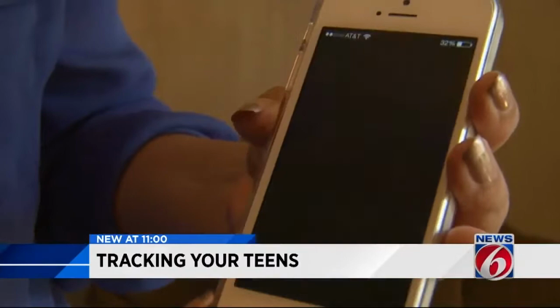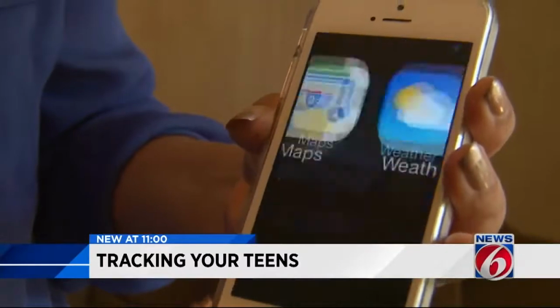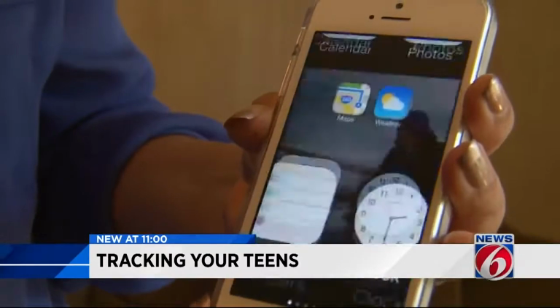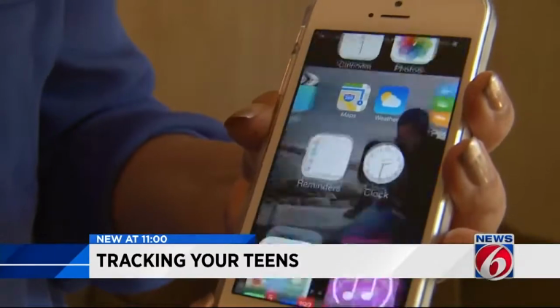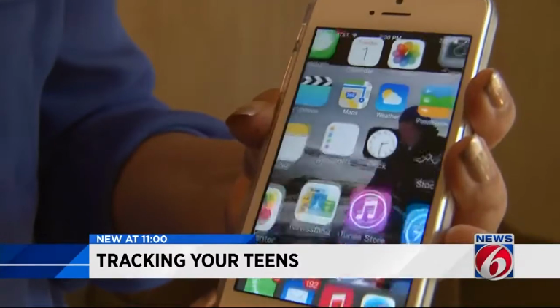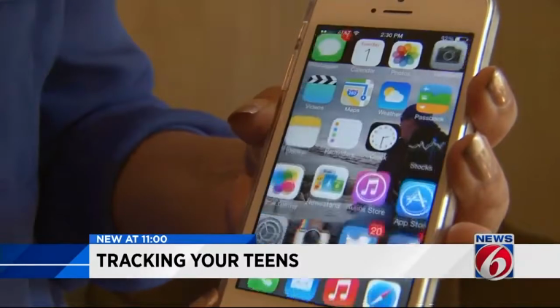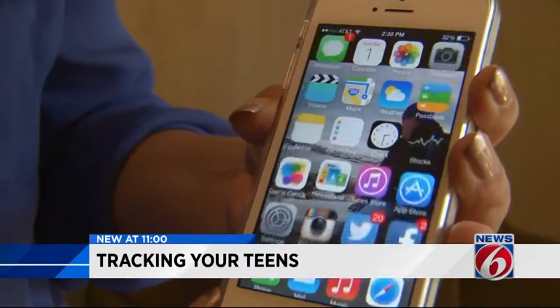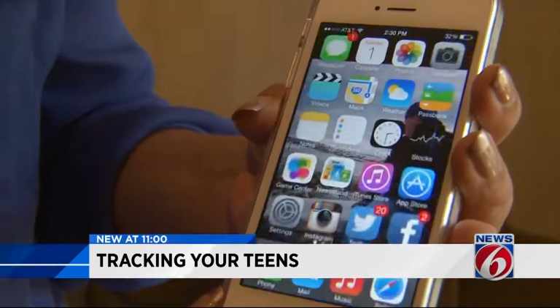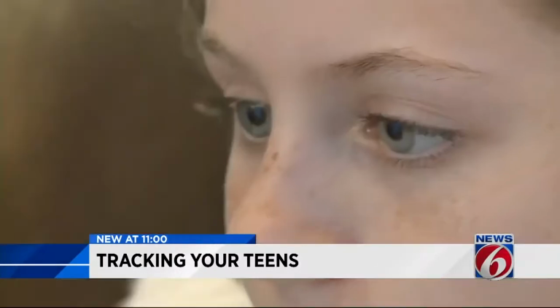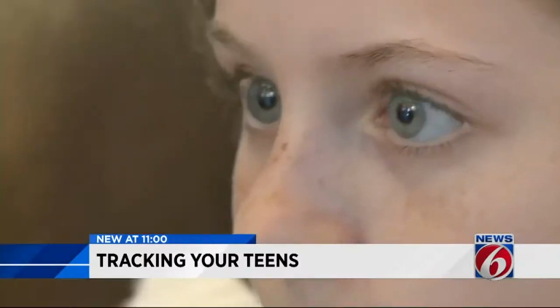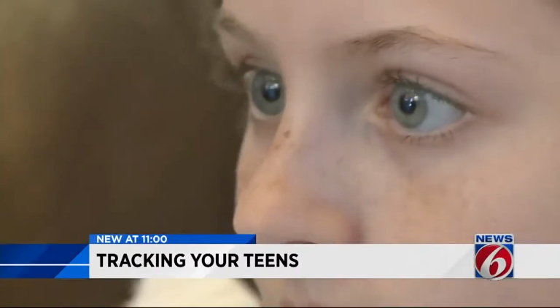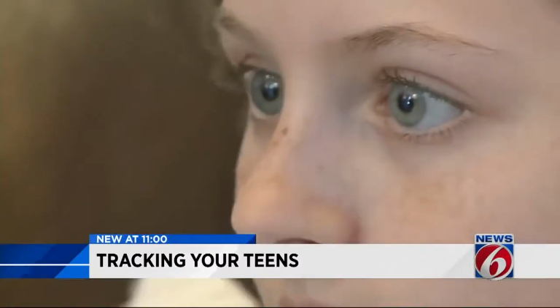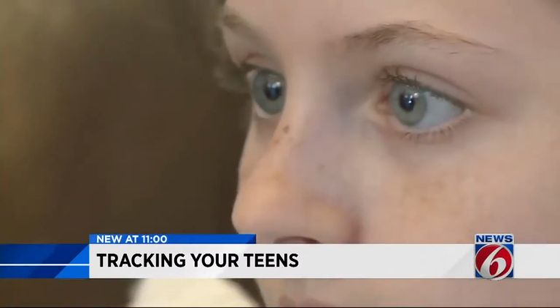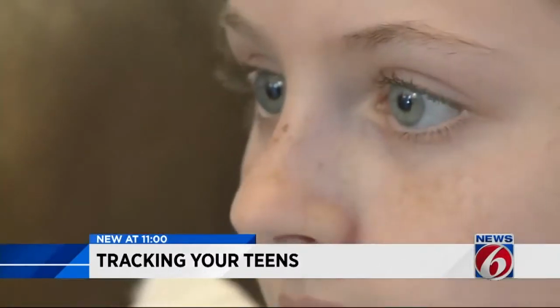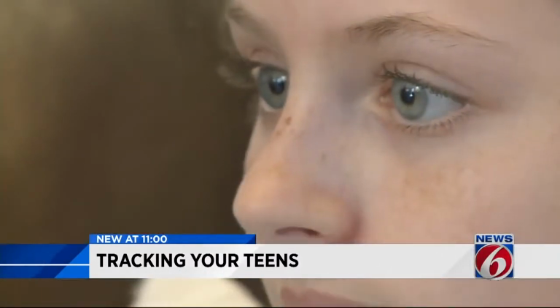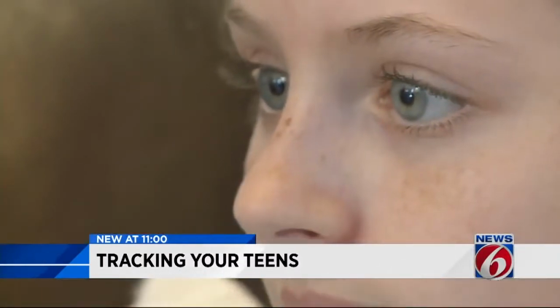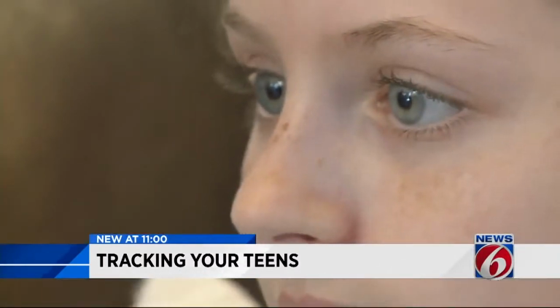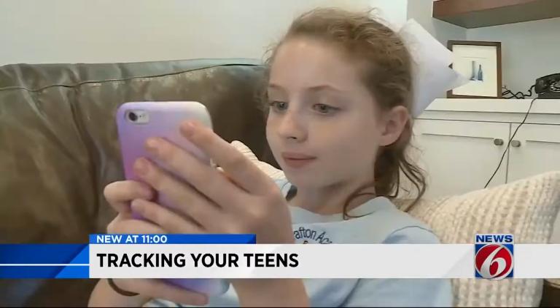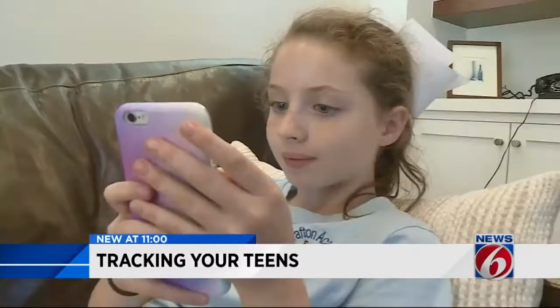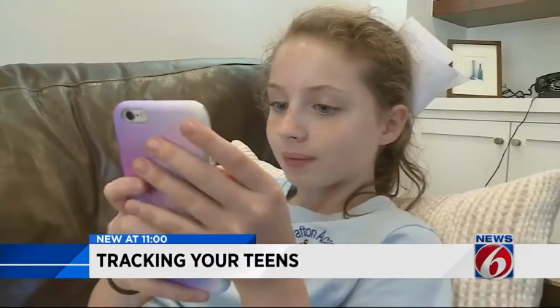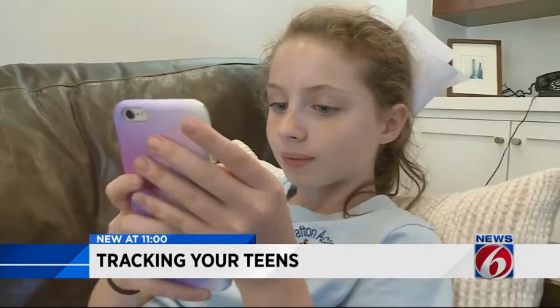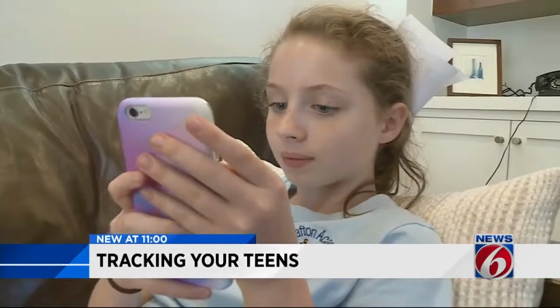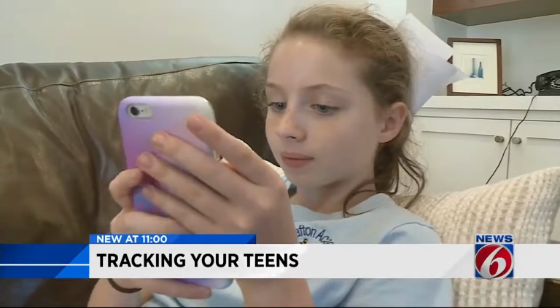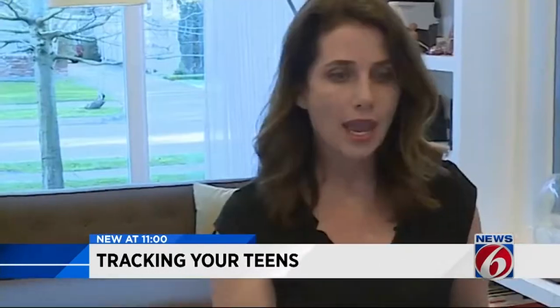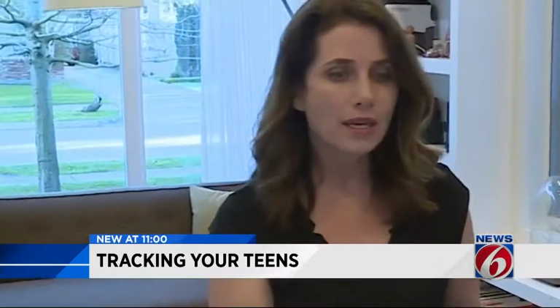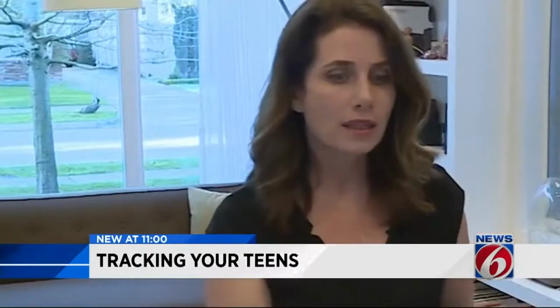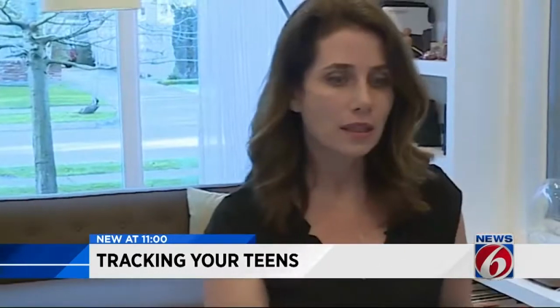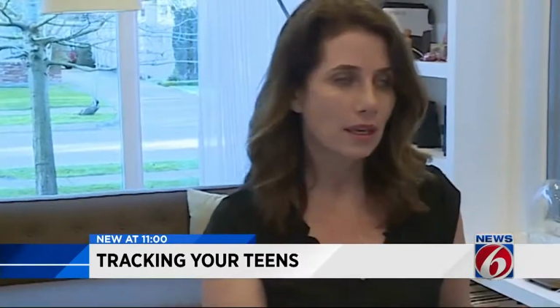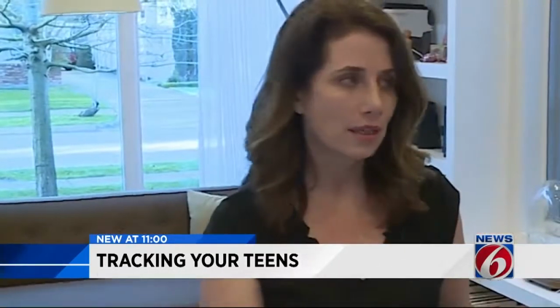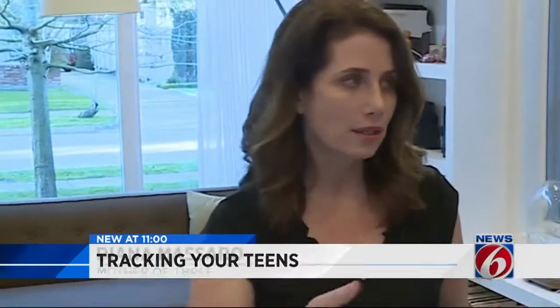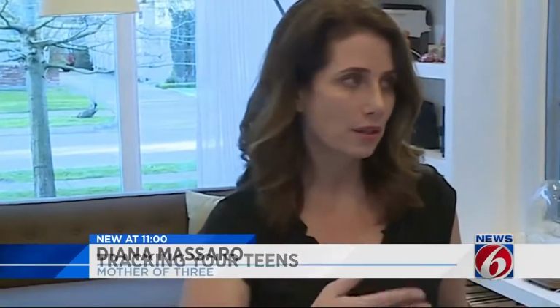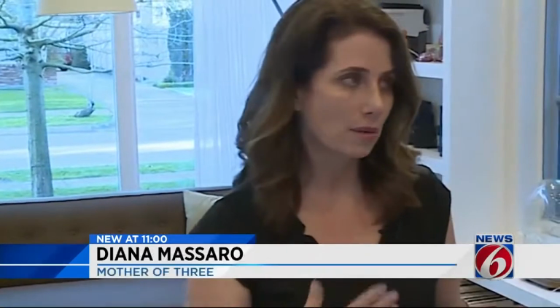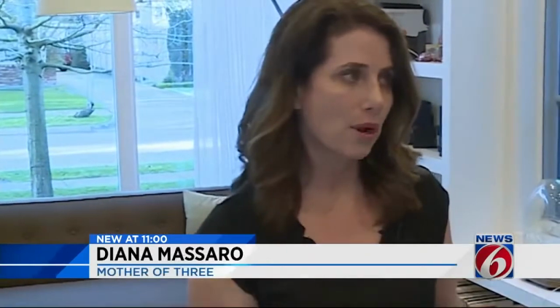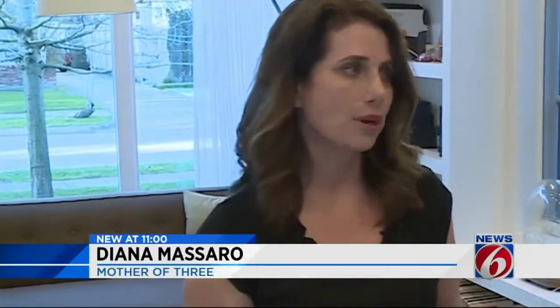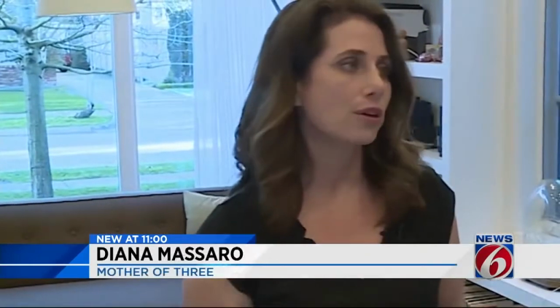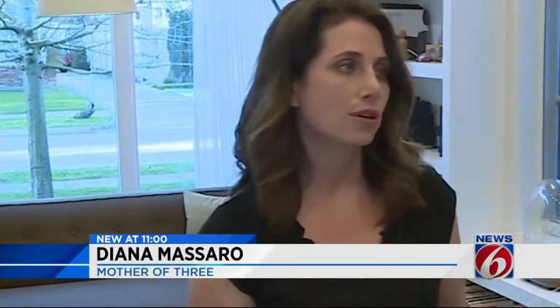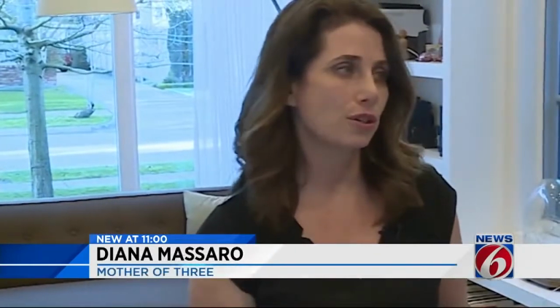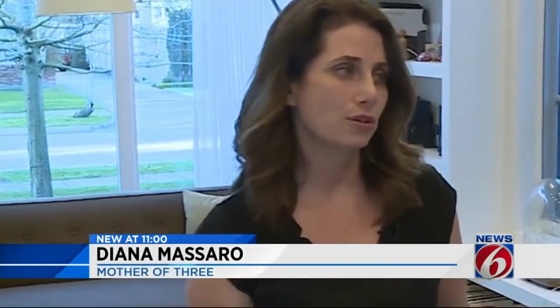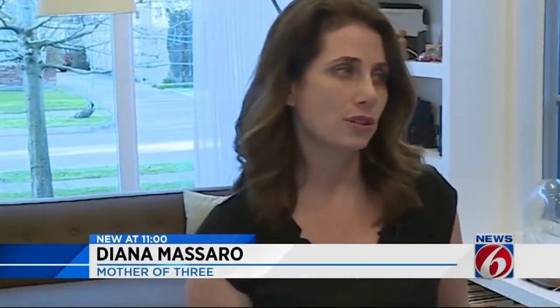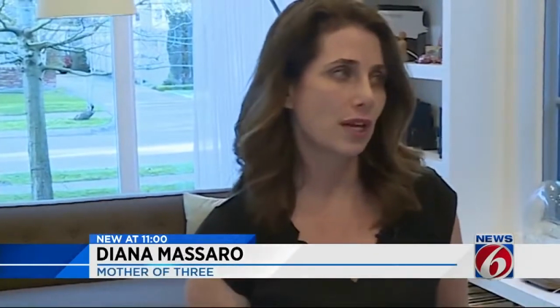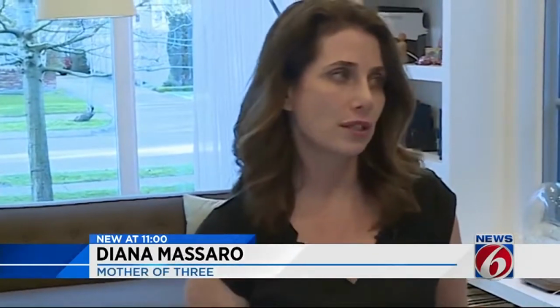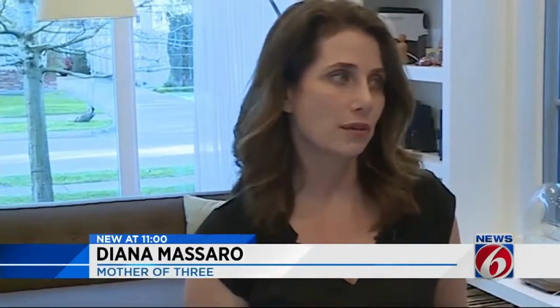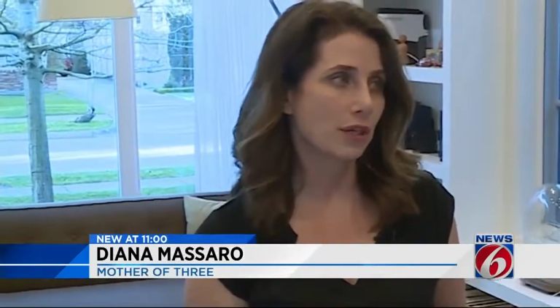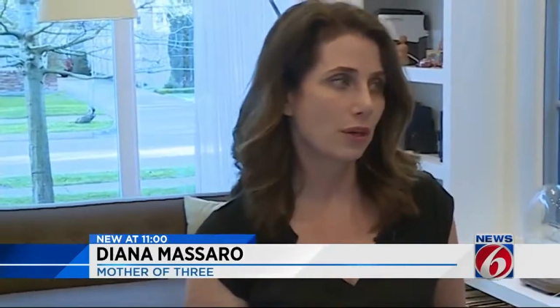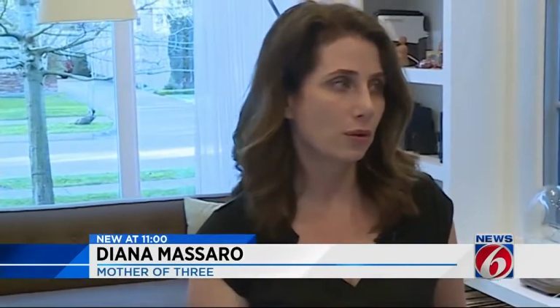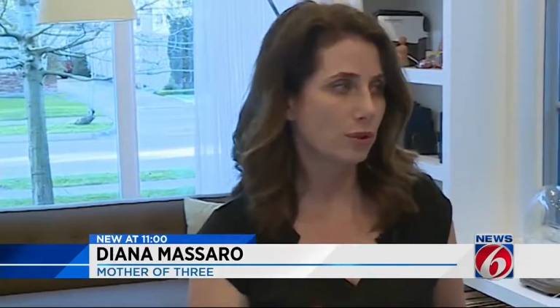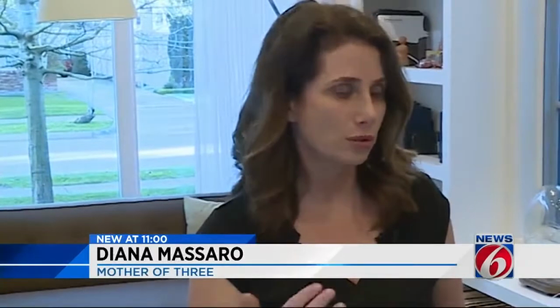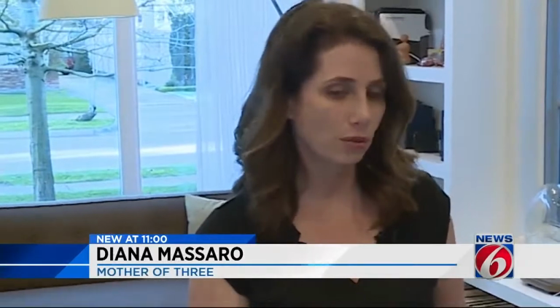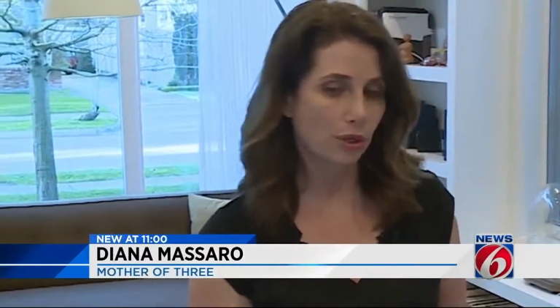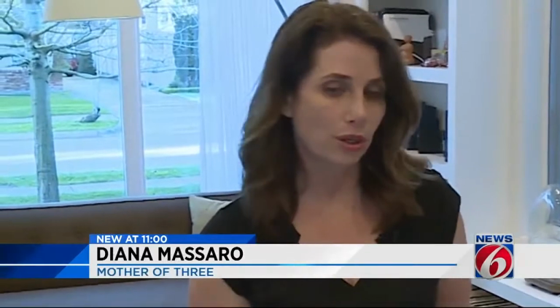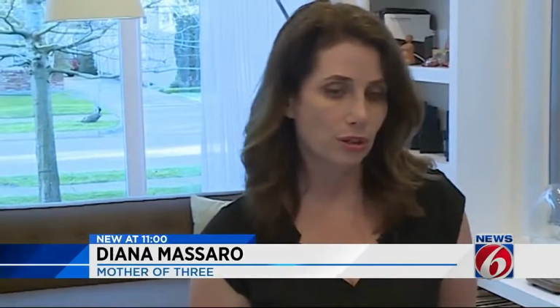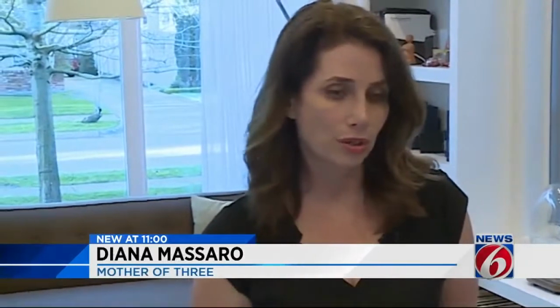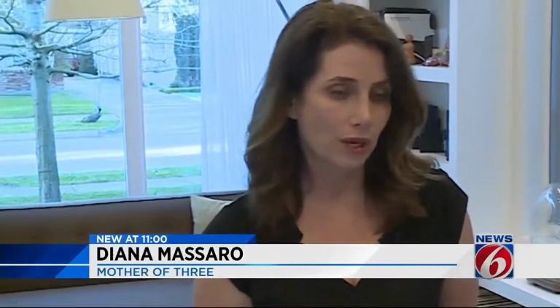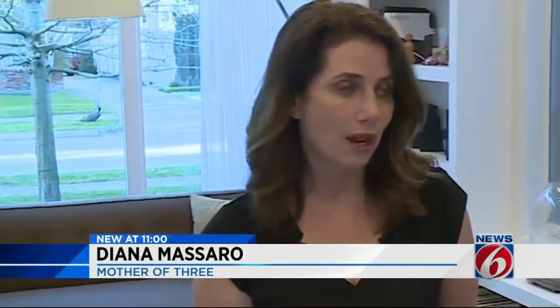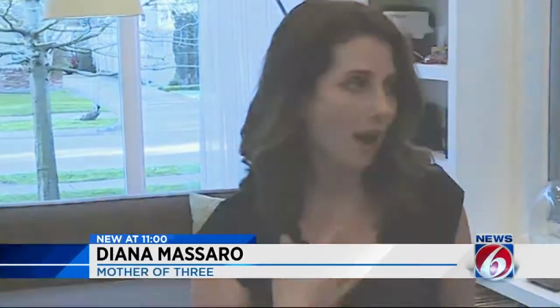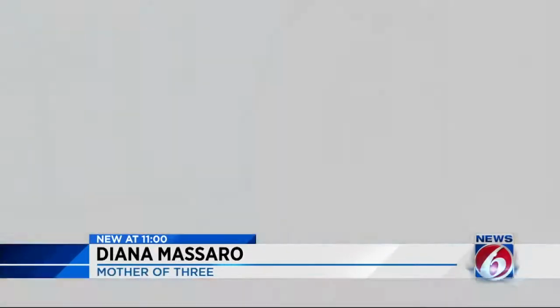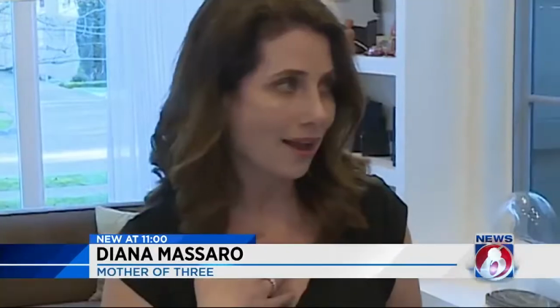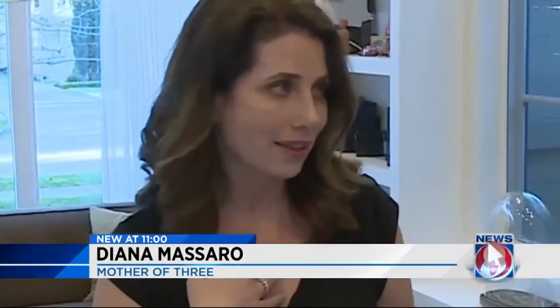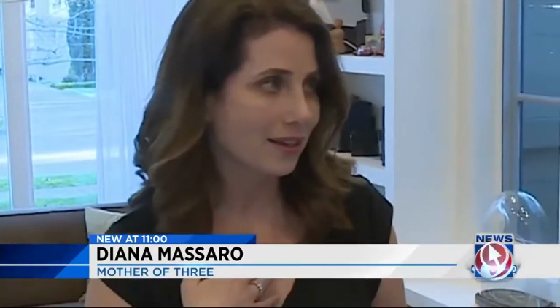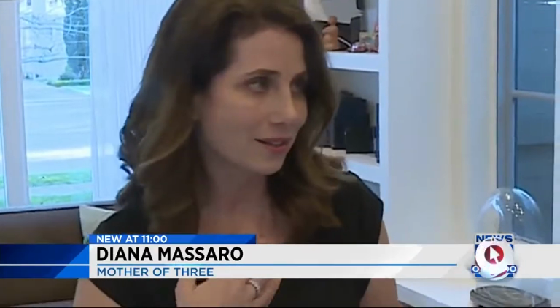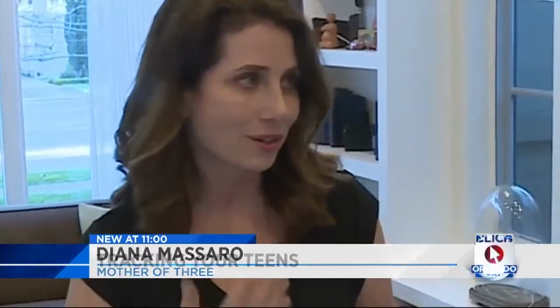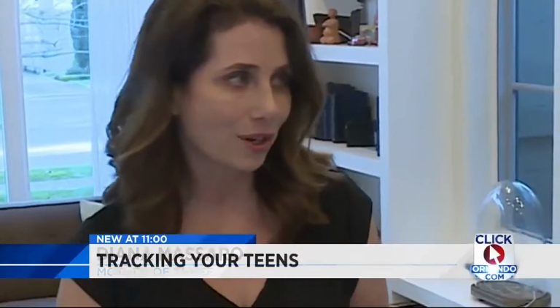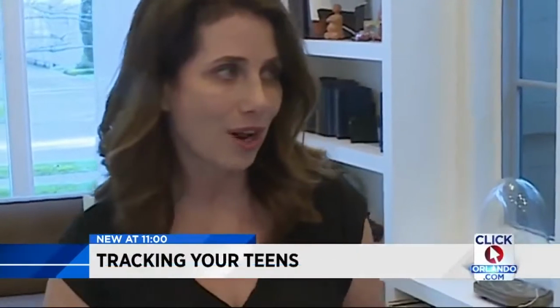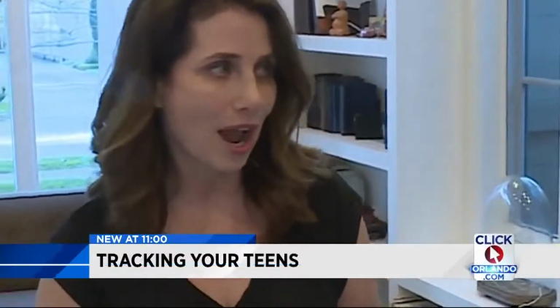The fact is, you have no idea what they're doing on that phone. Anything that's going to monitor your children's activity or restrict what they're doing, I think is a good app.